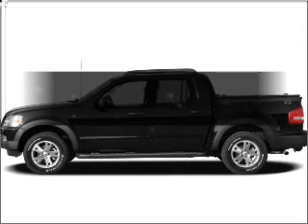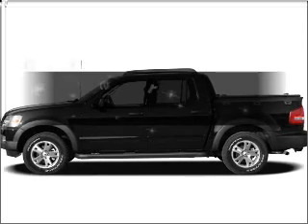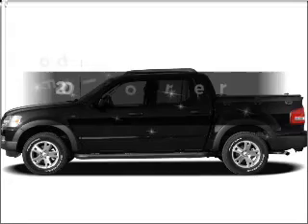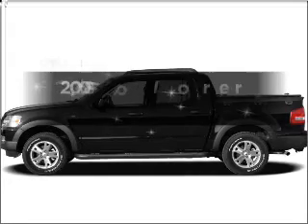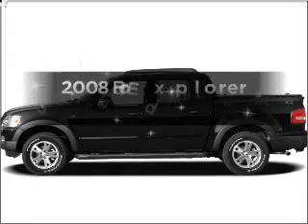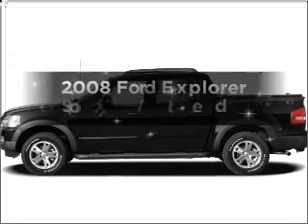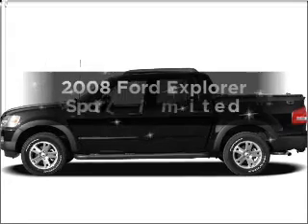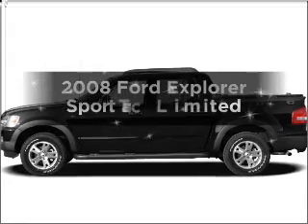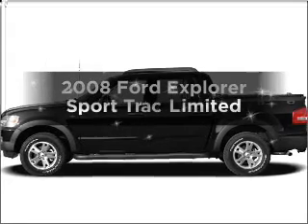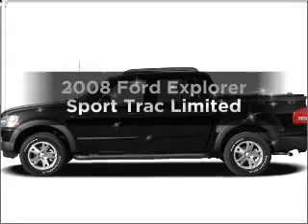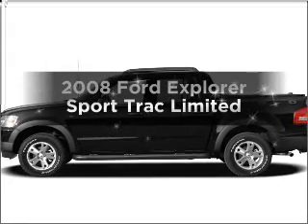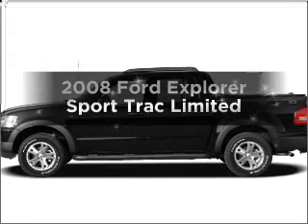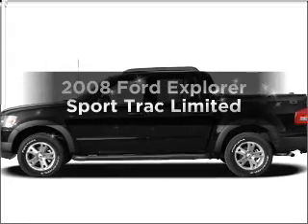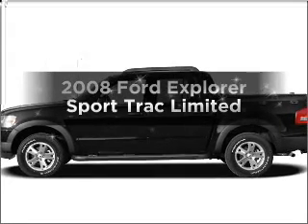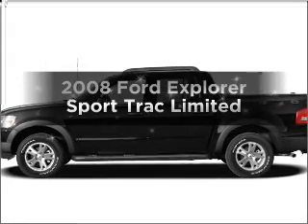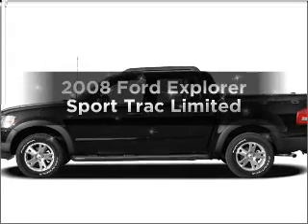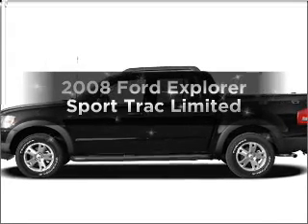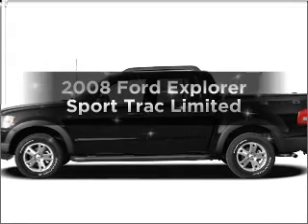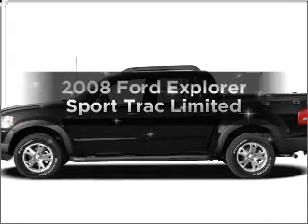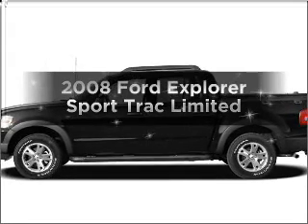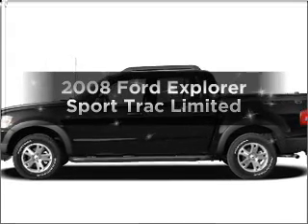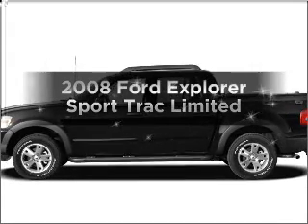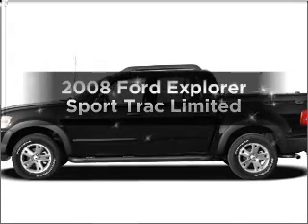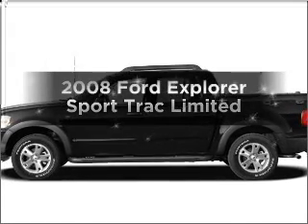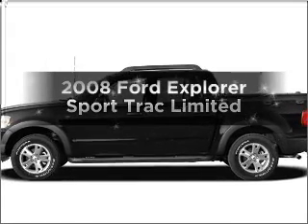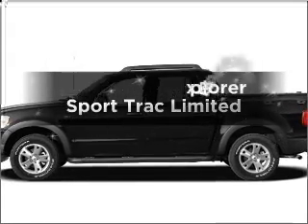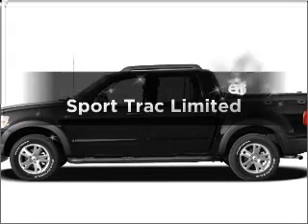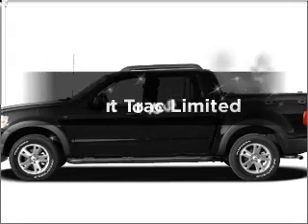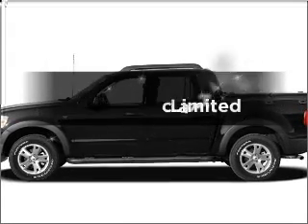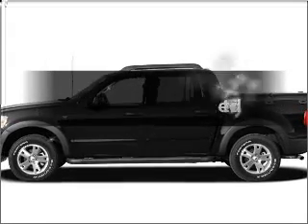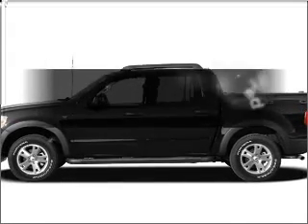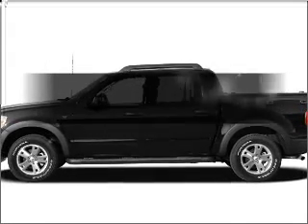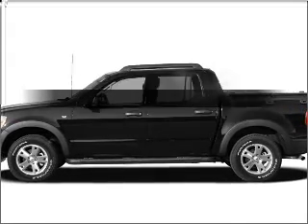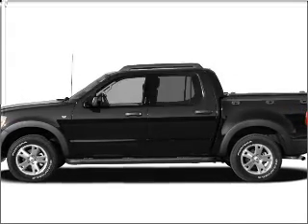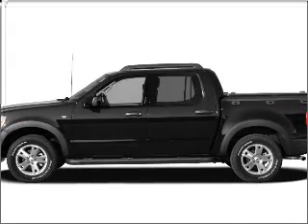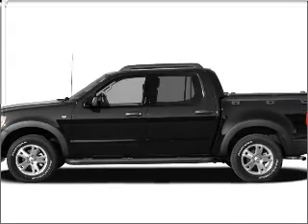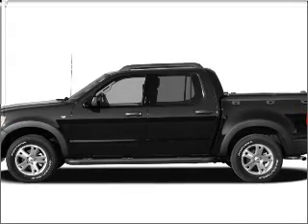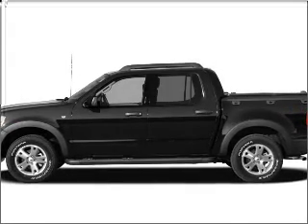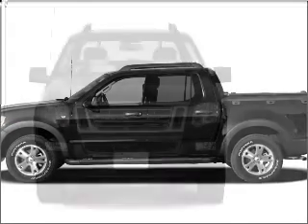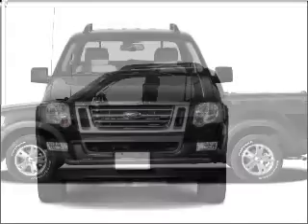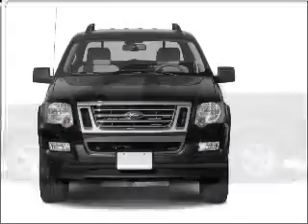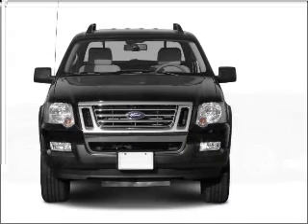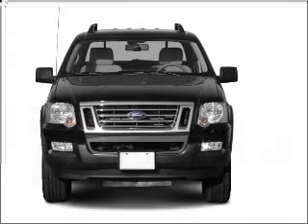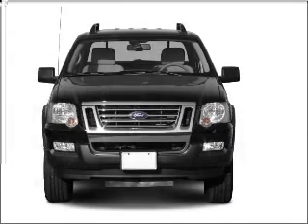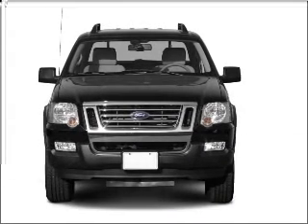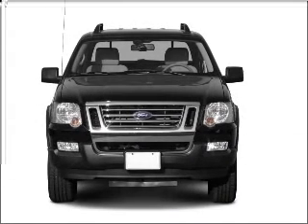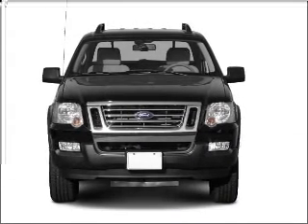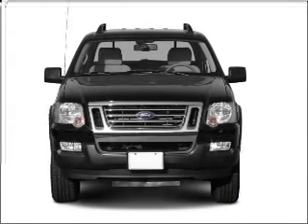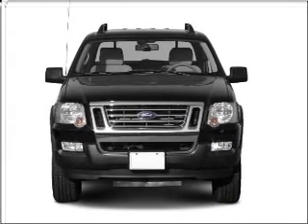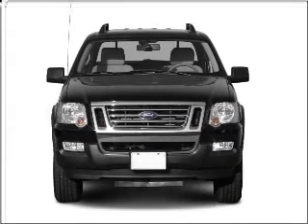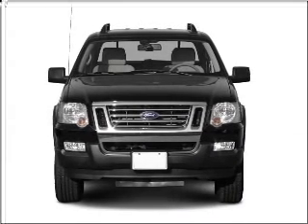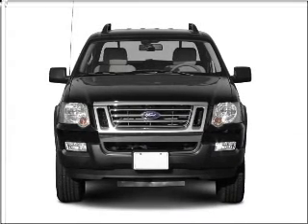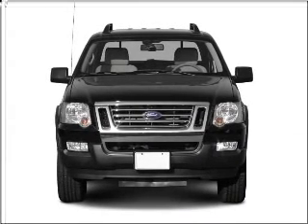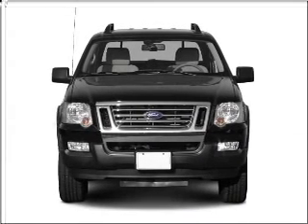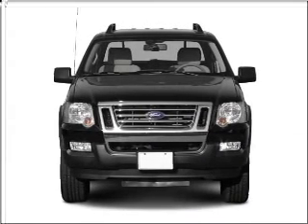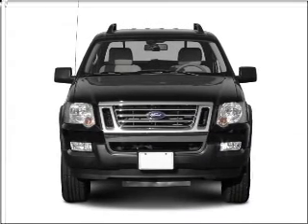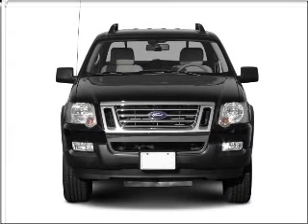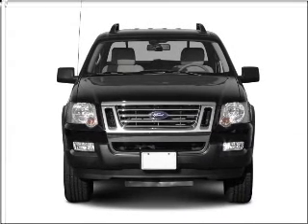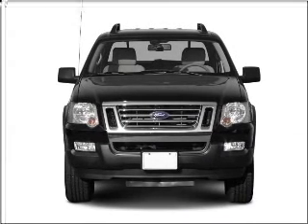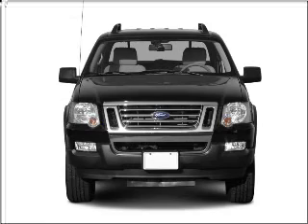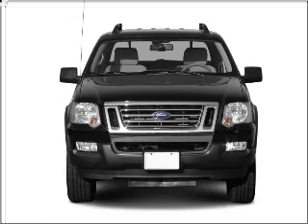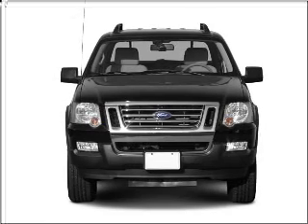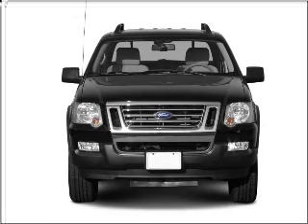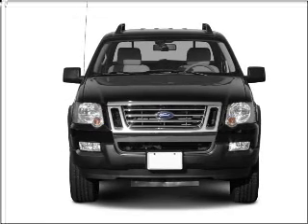Introducing the 2008 Ford Explorer Sport Trac. If you're looking for a first-rate auto, this one could be yours today.